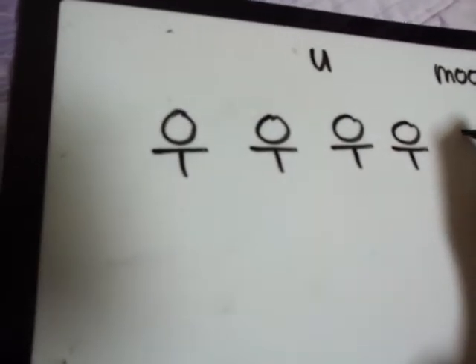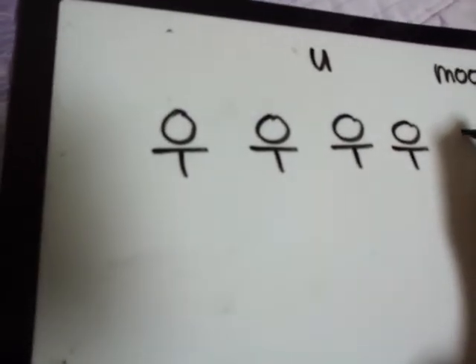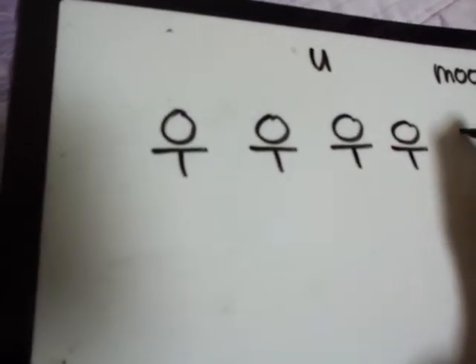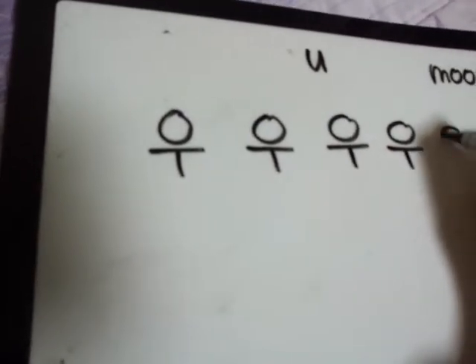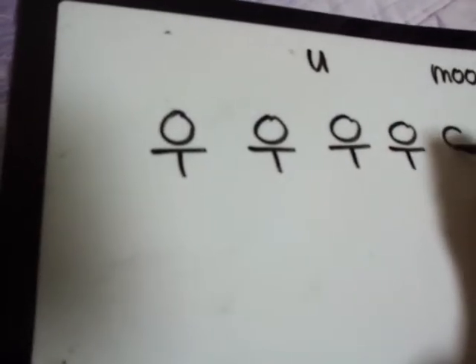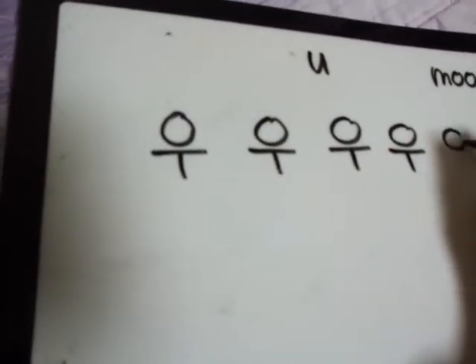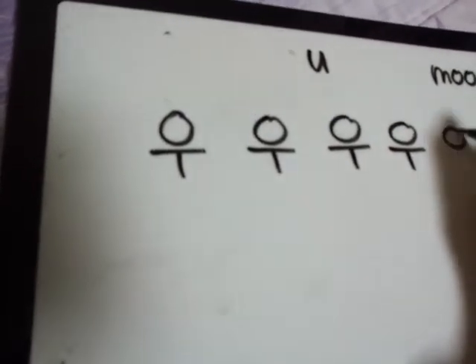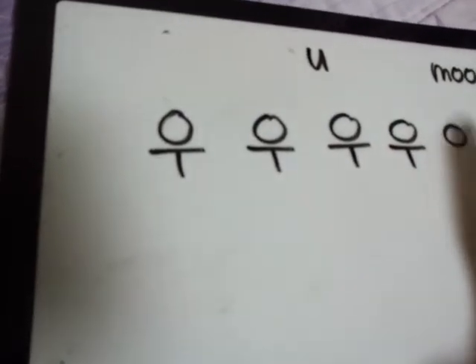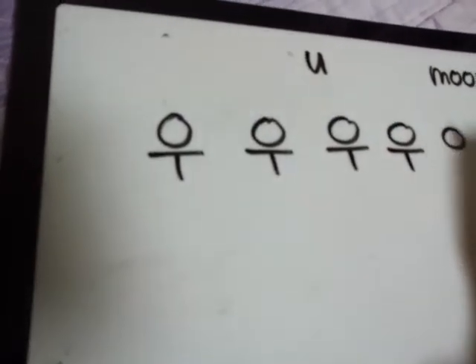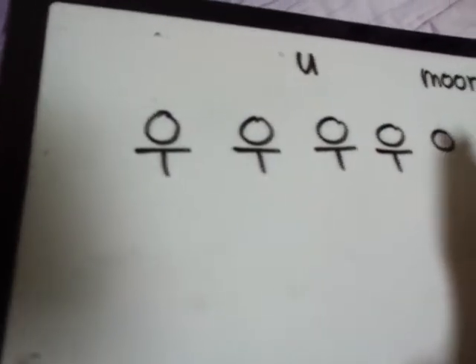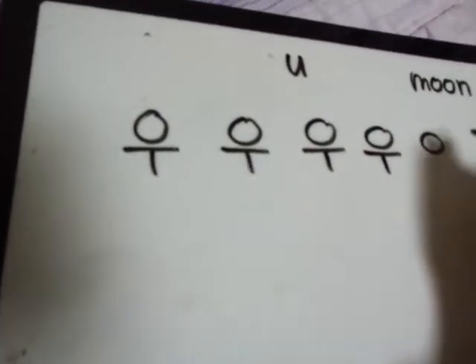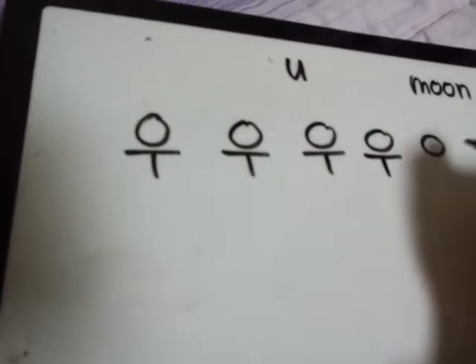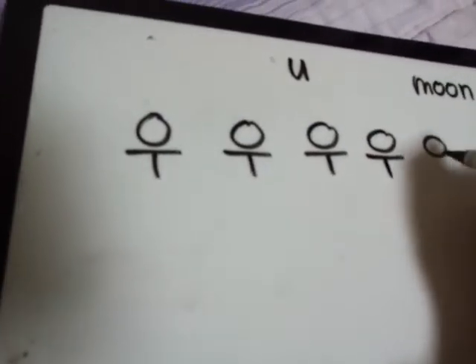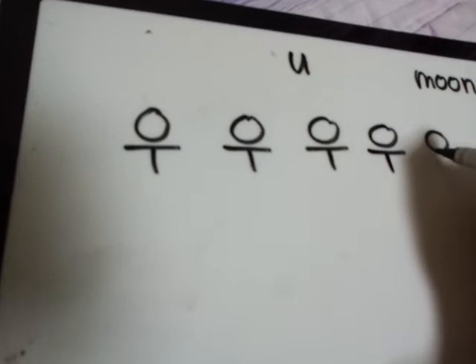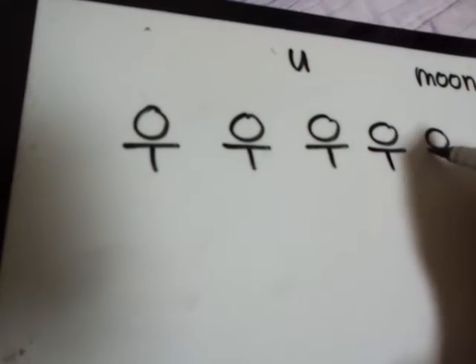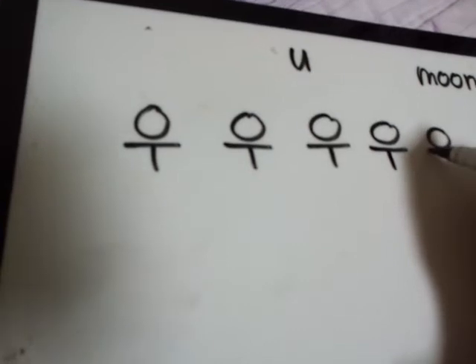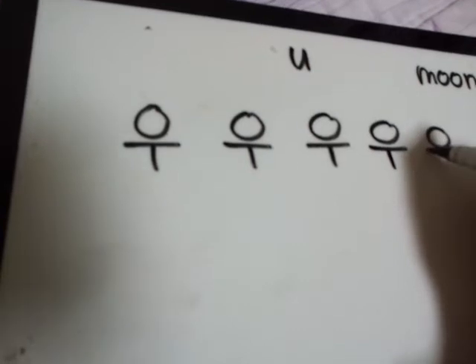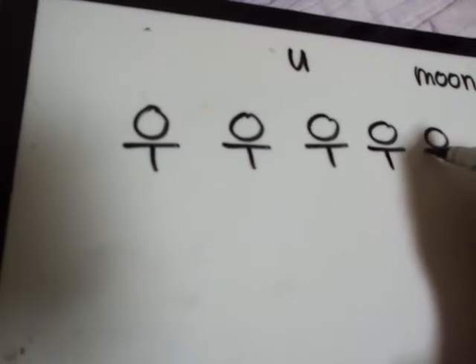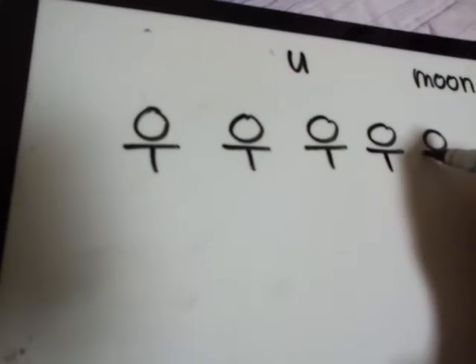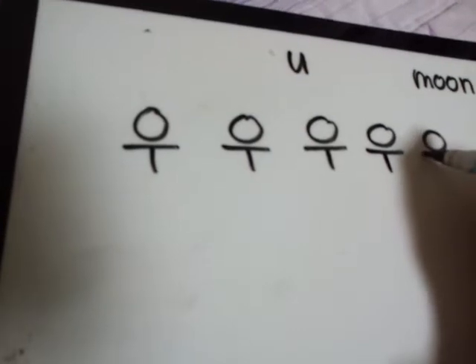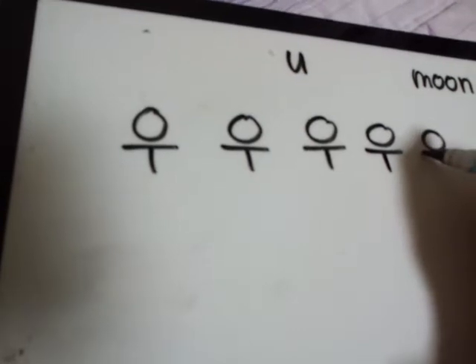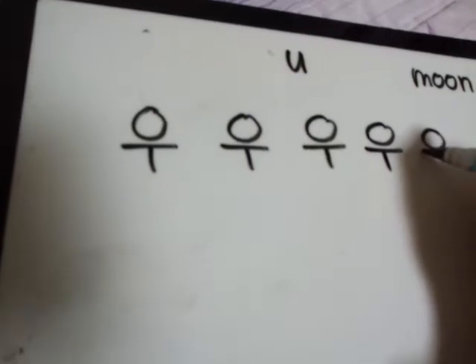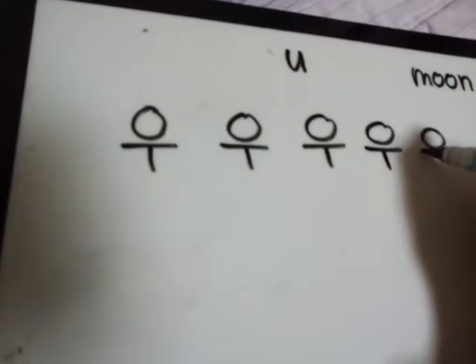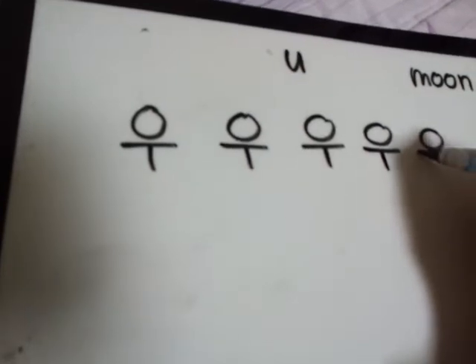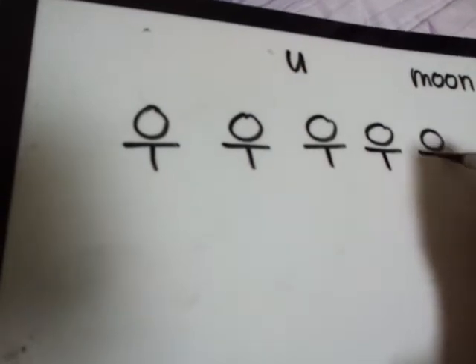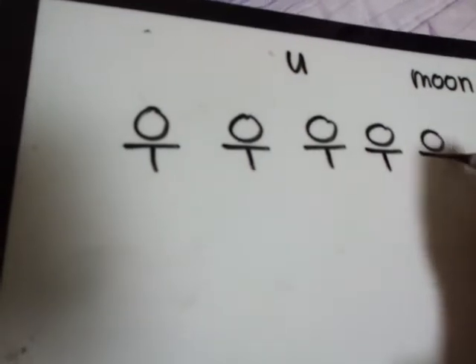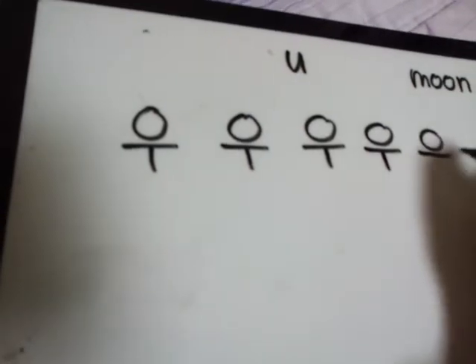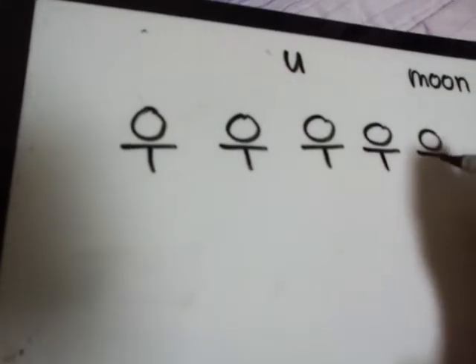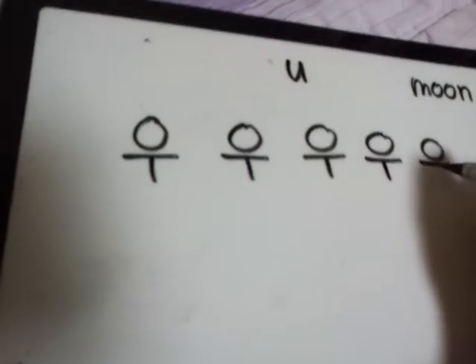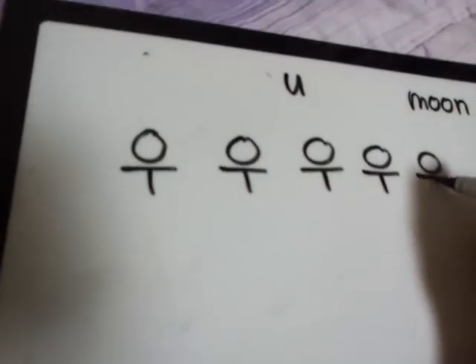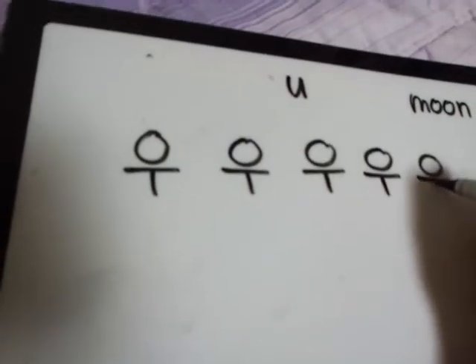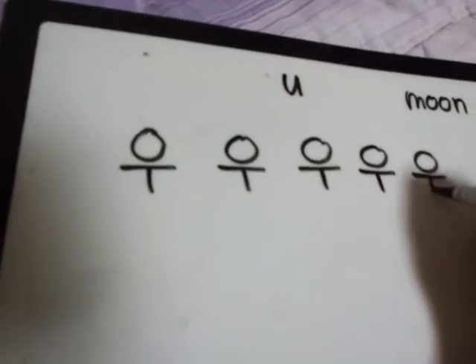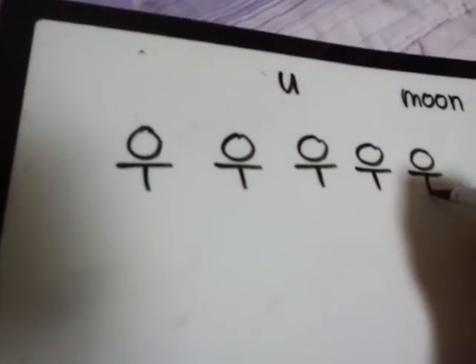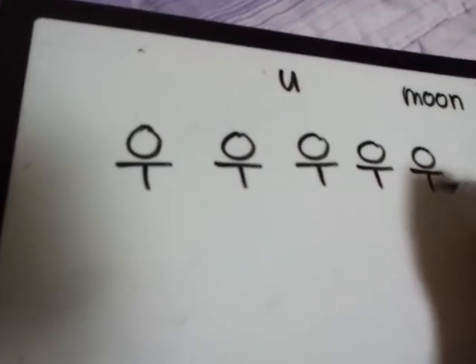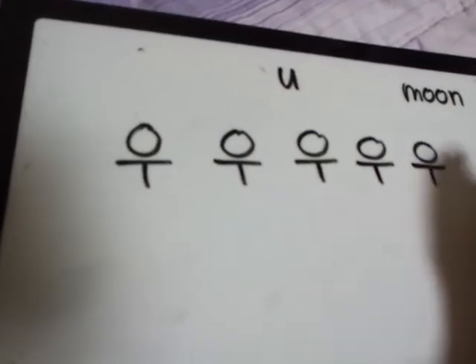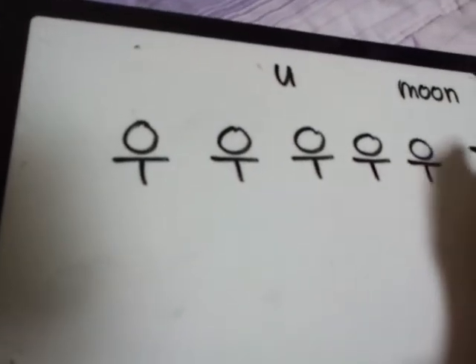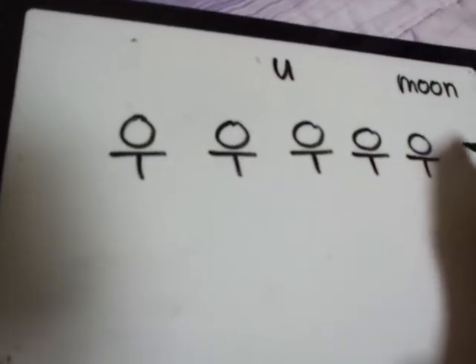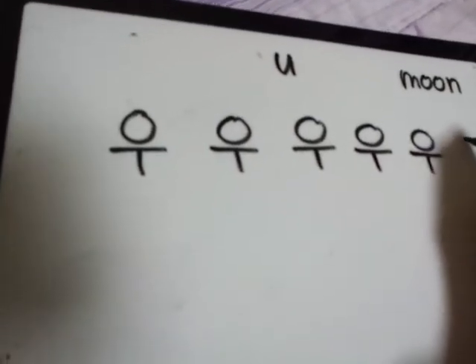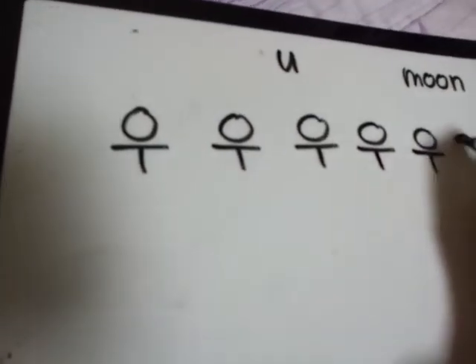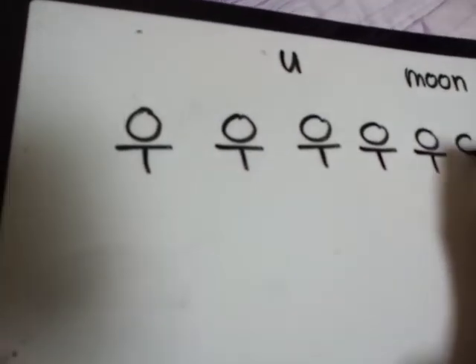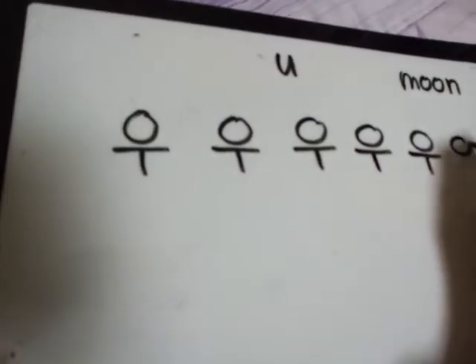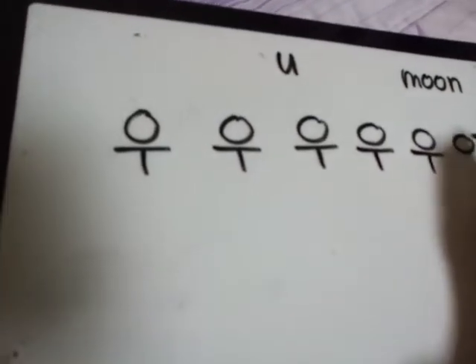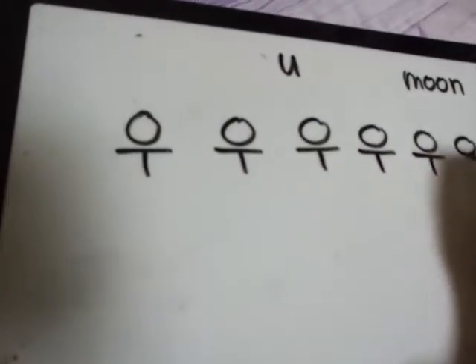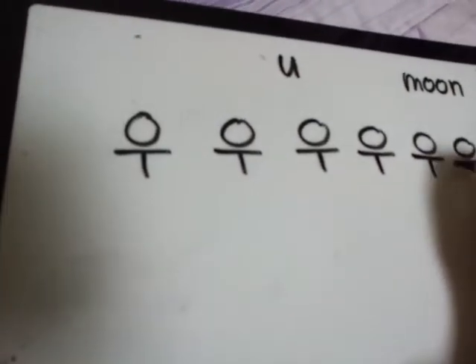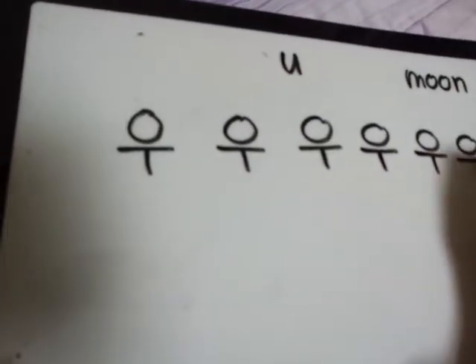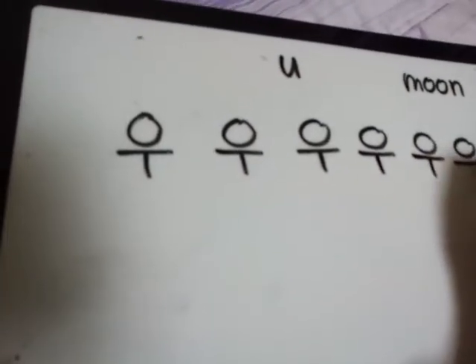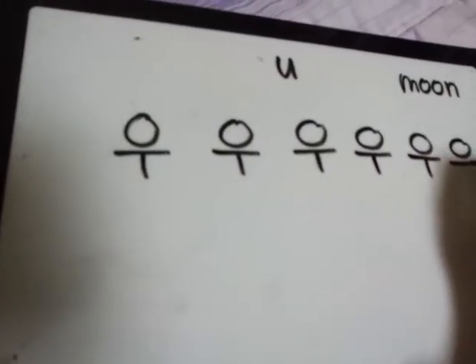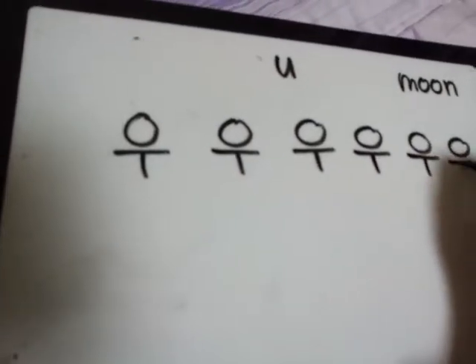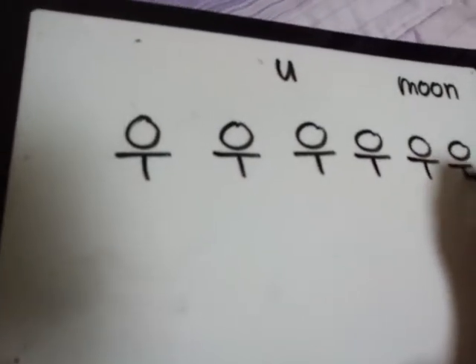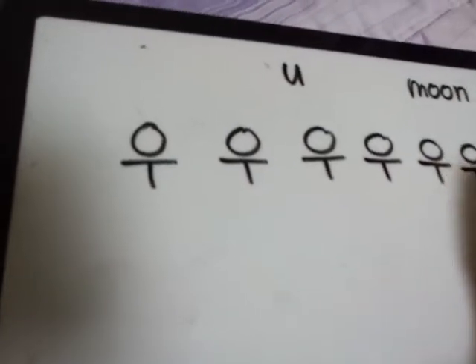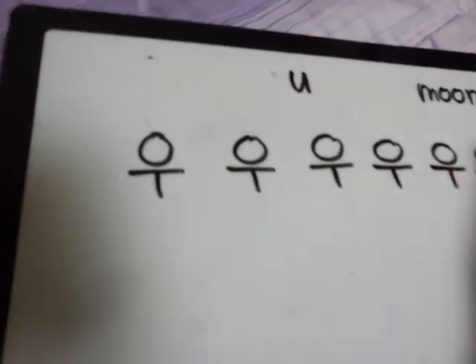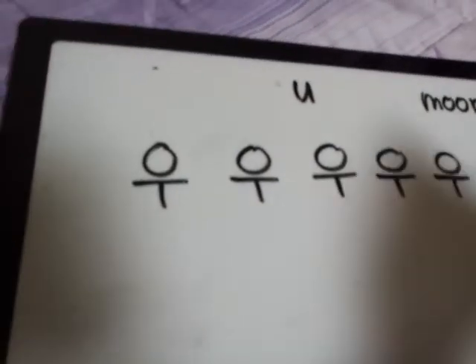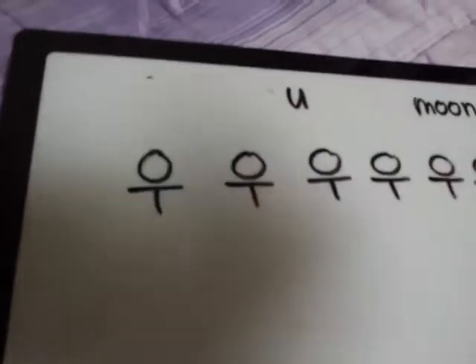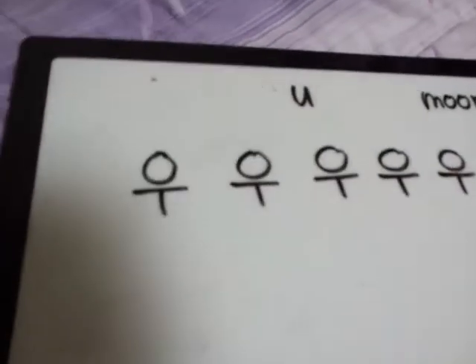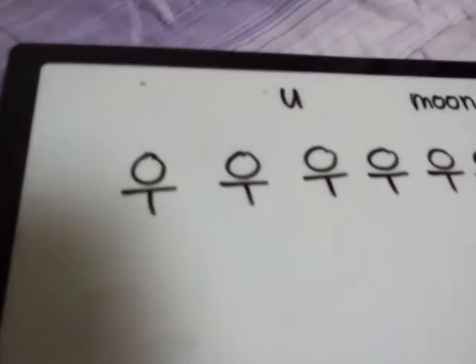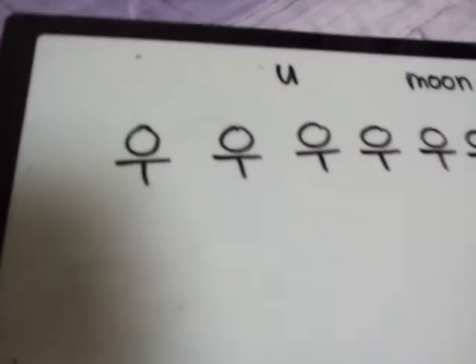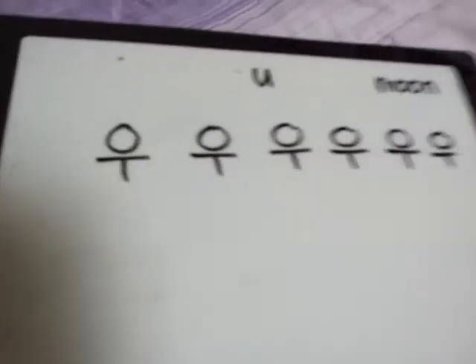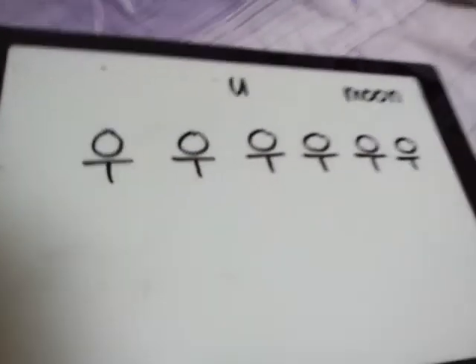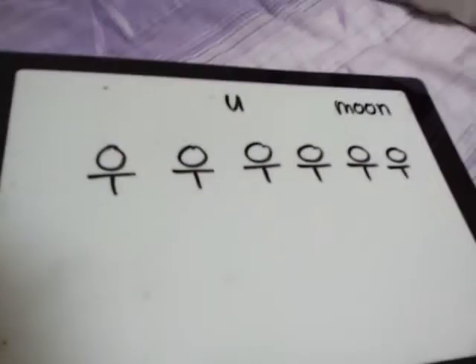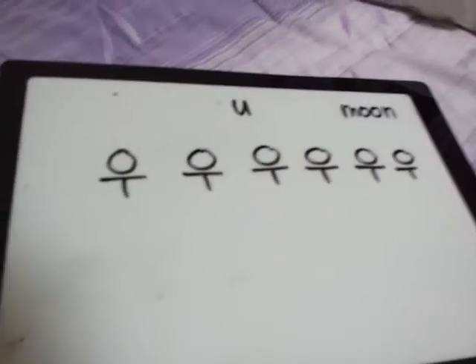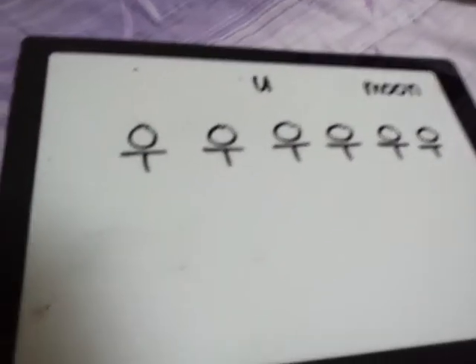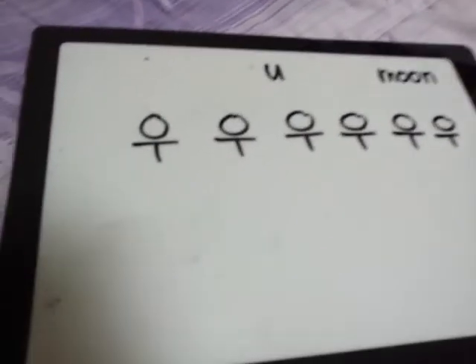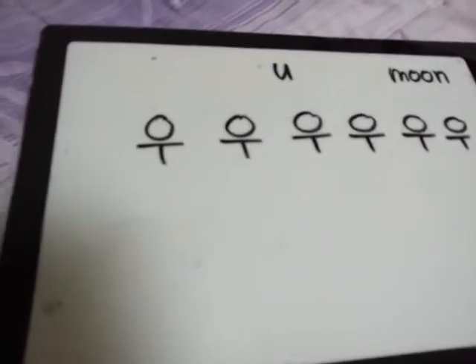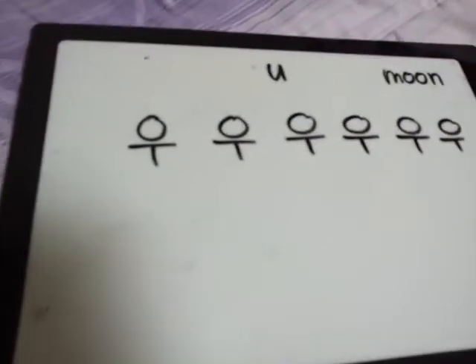Don't be confused with this vowel. All right, then we're done.